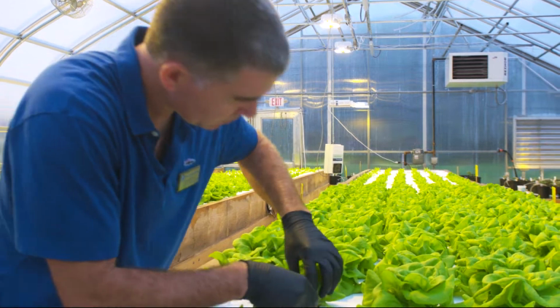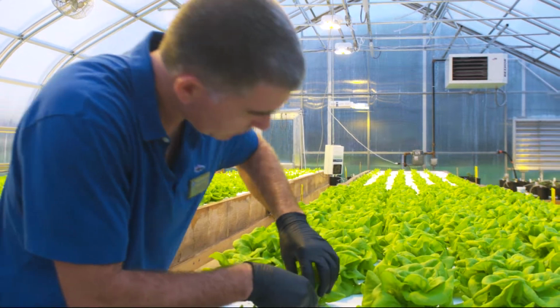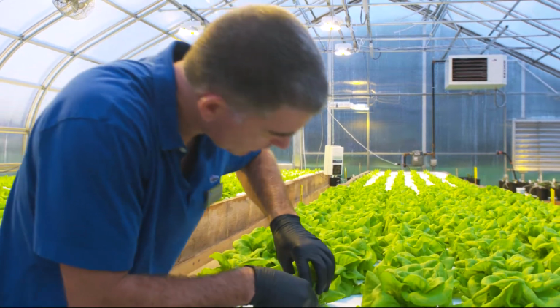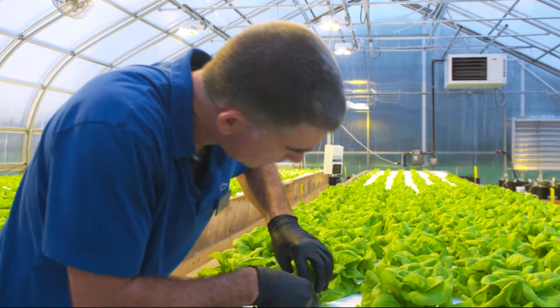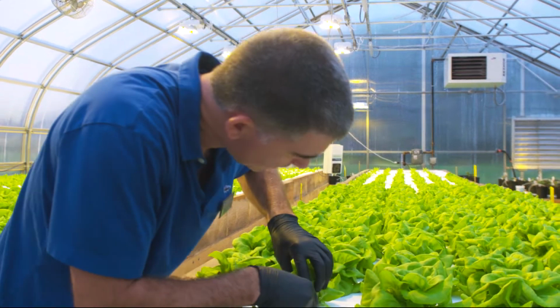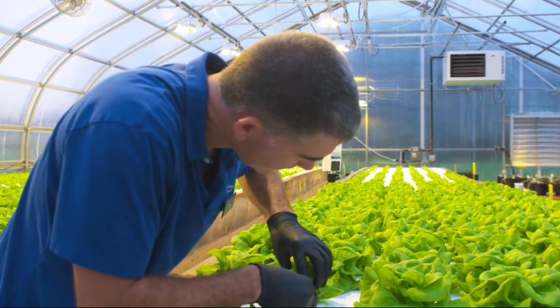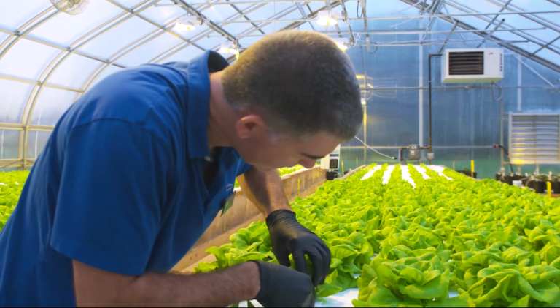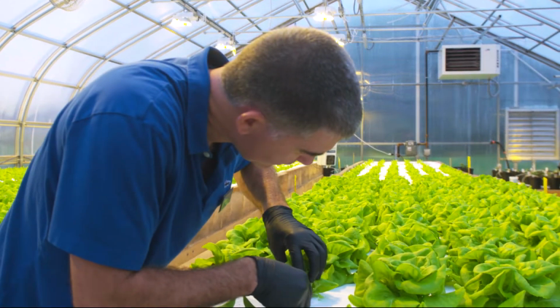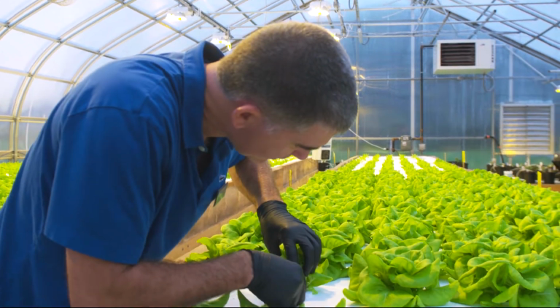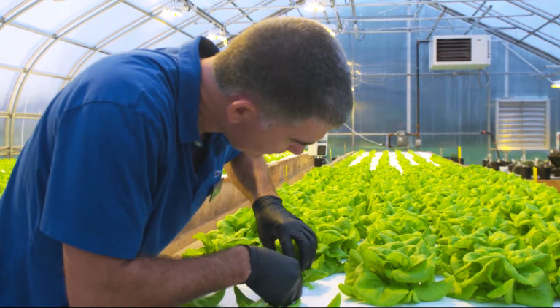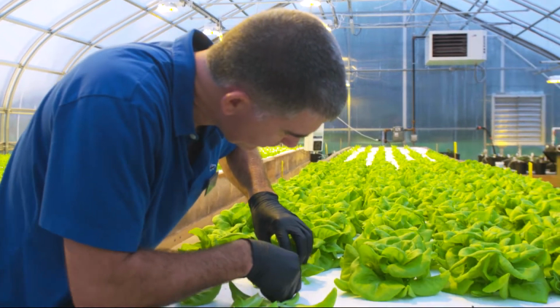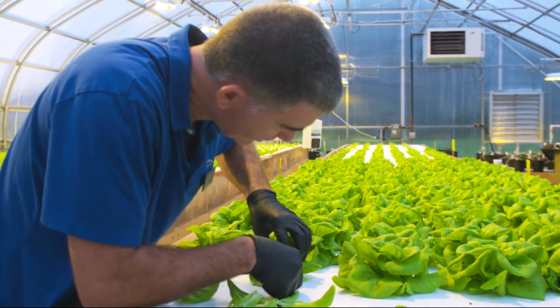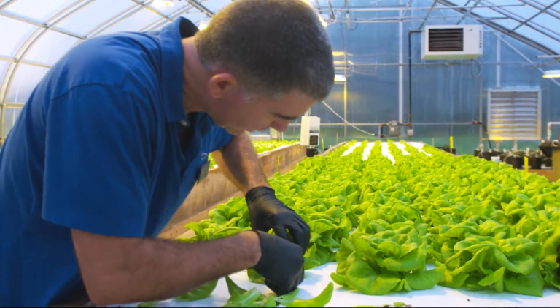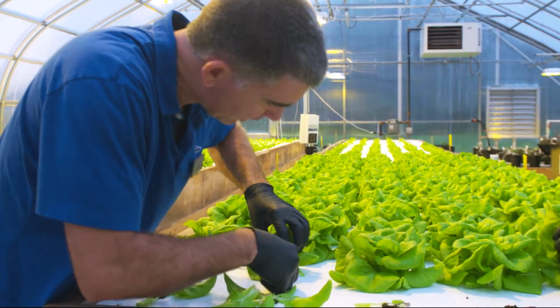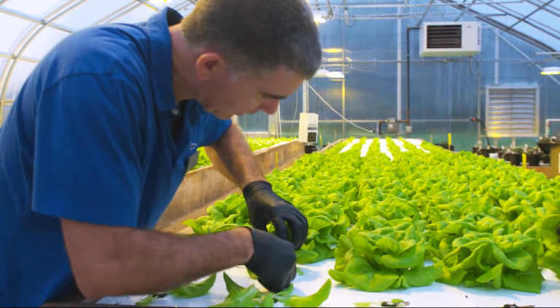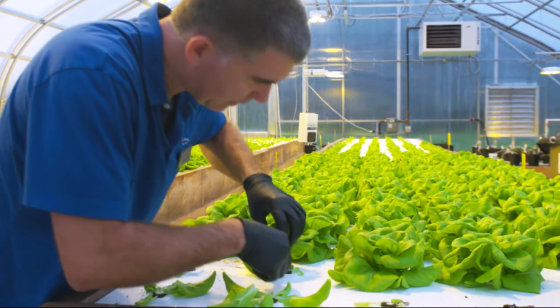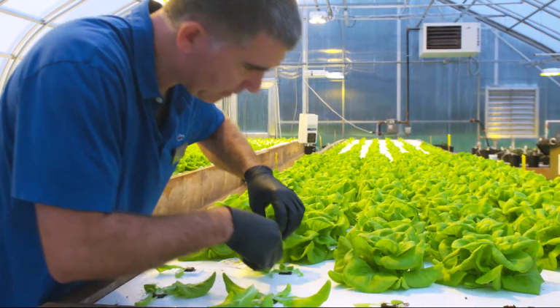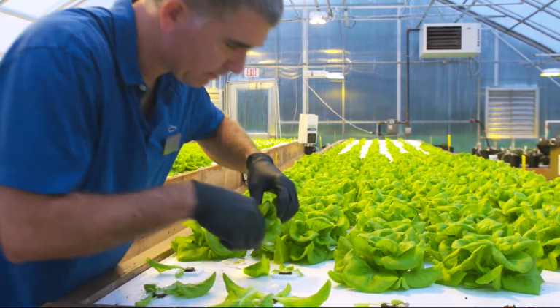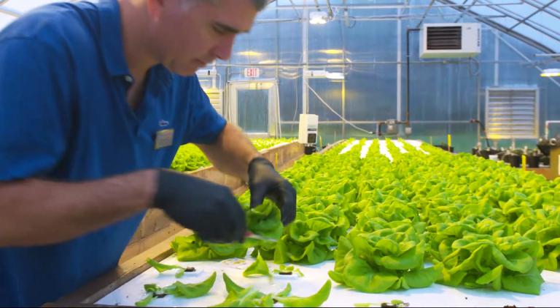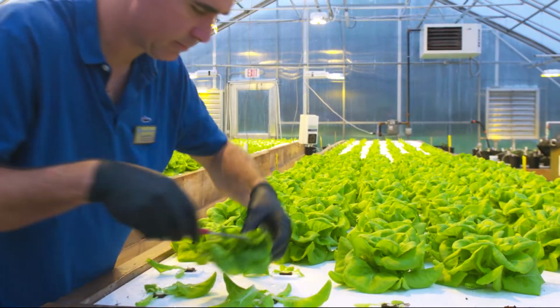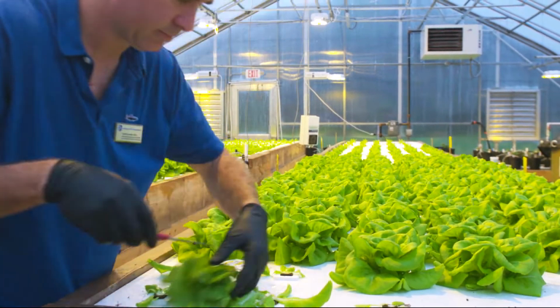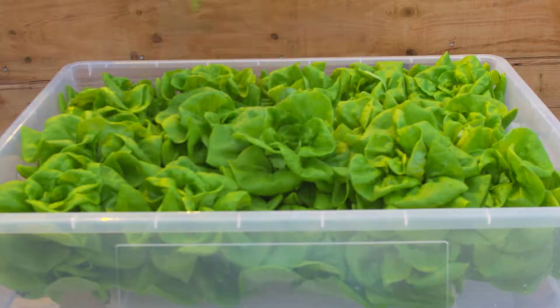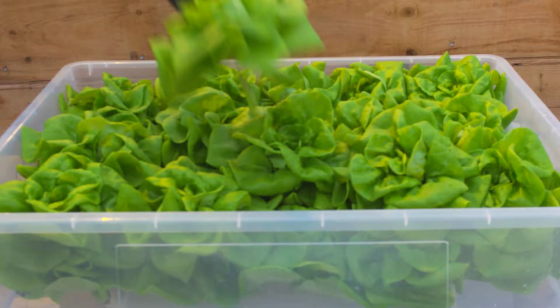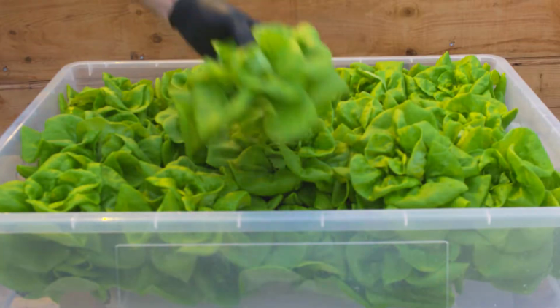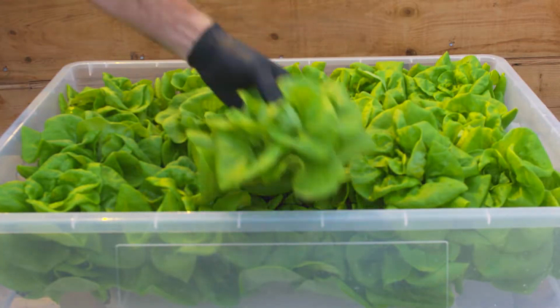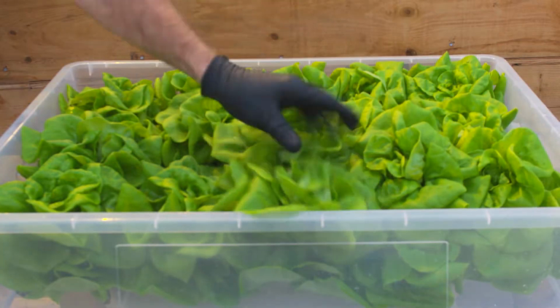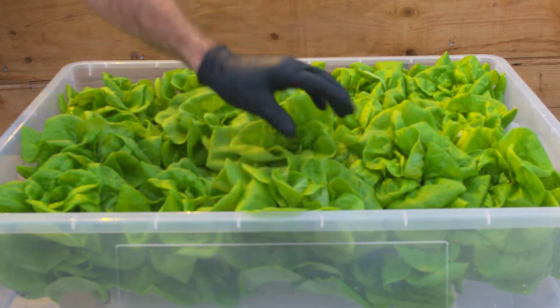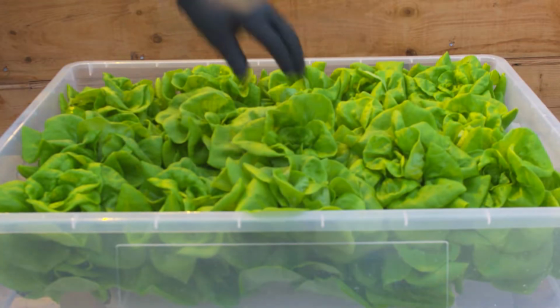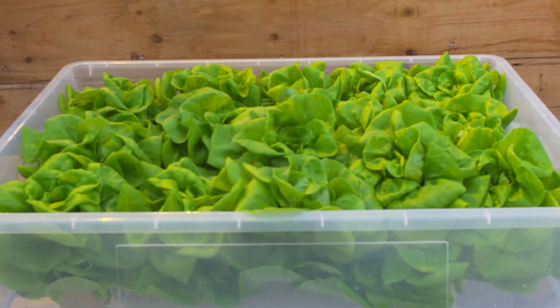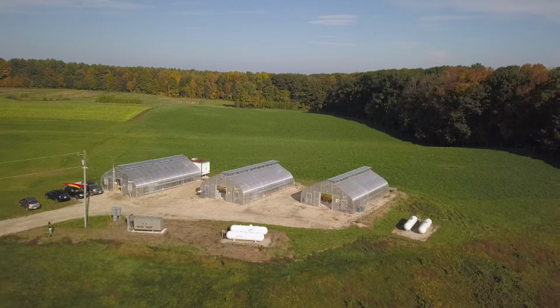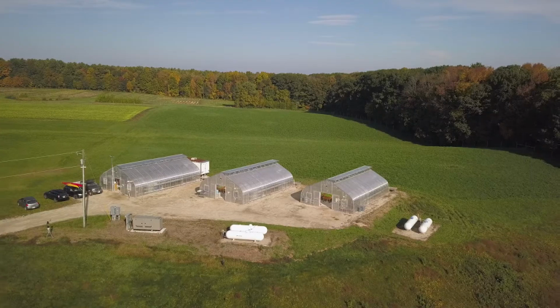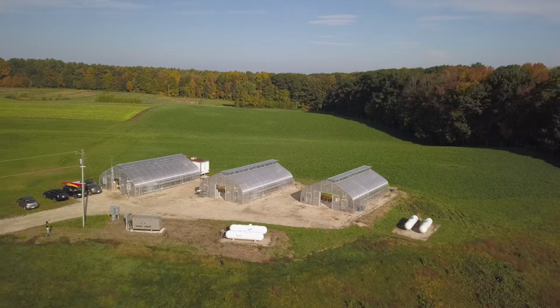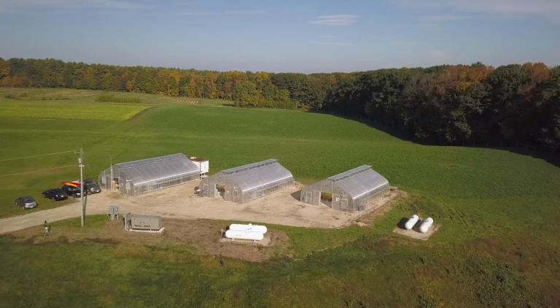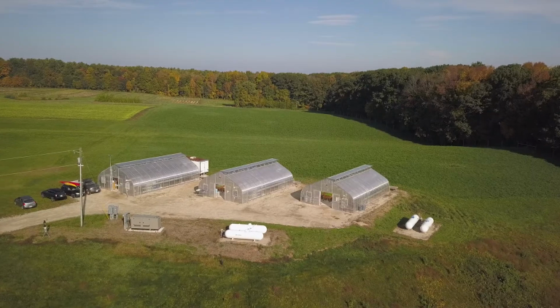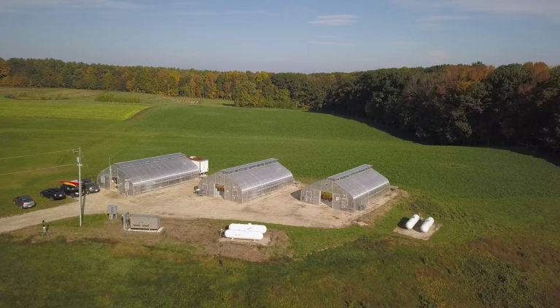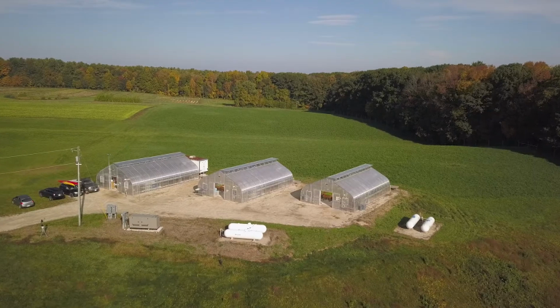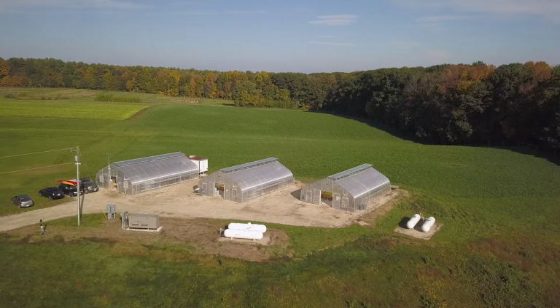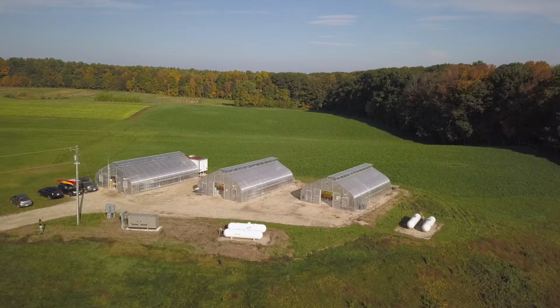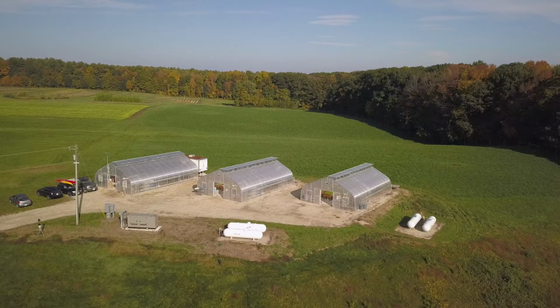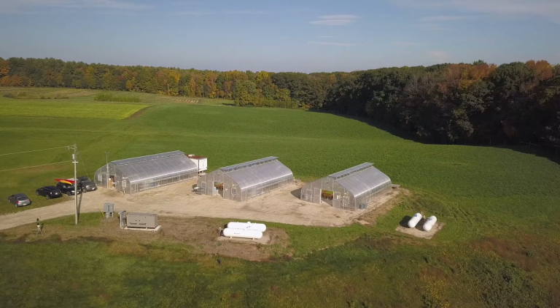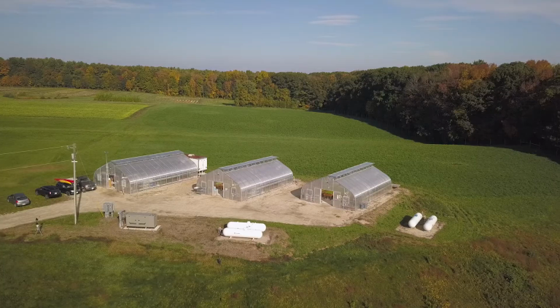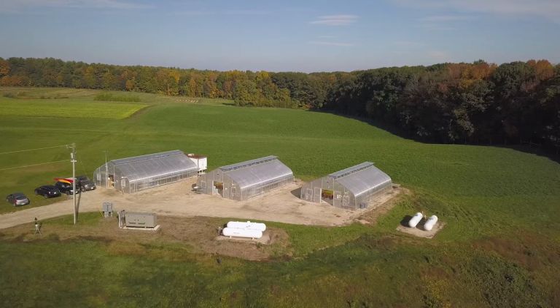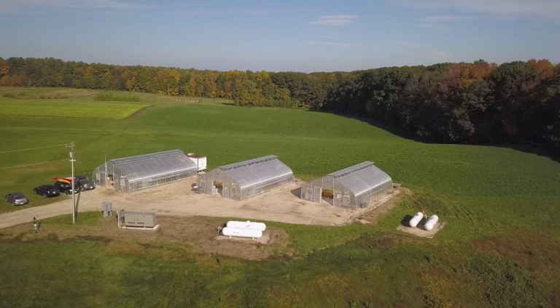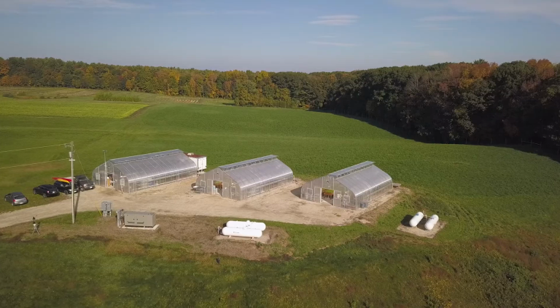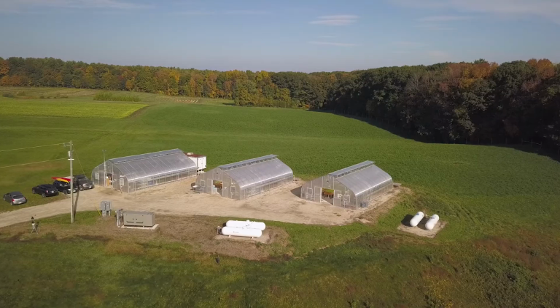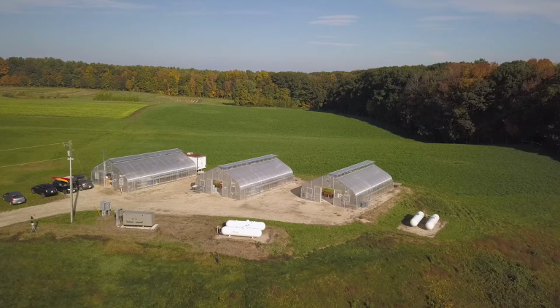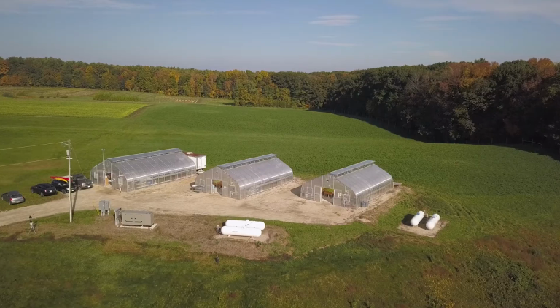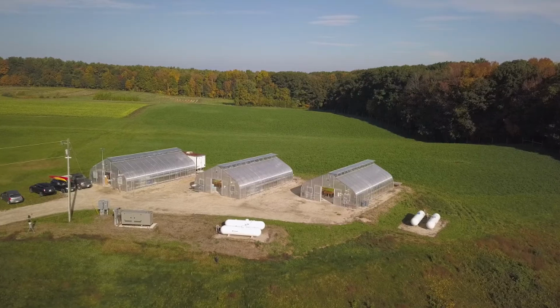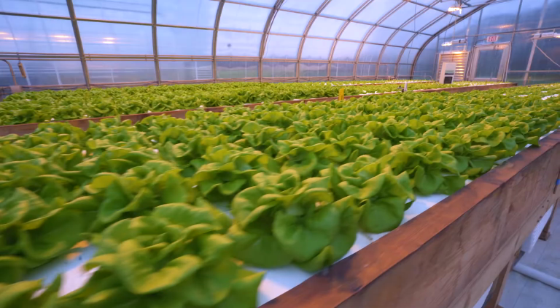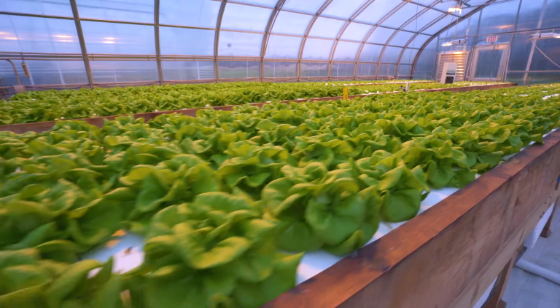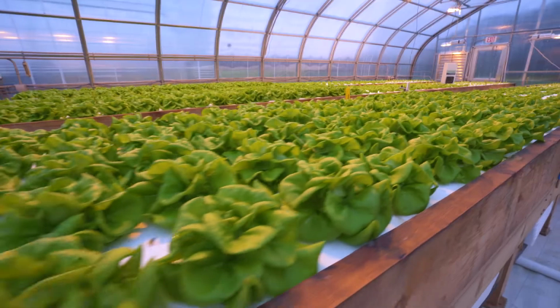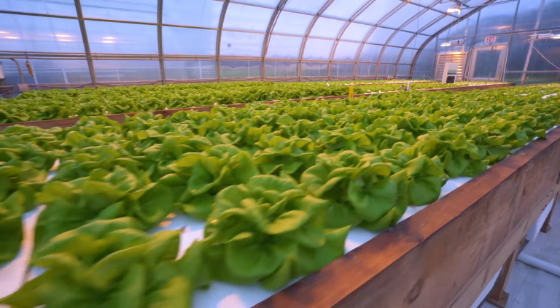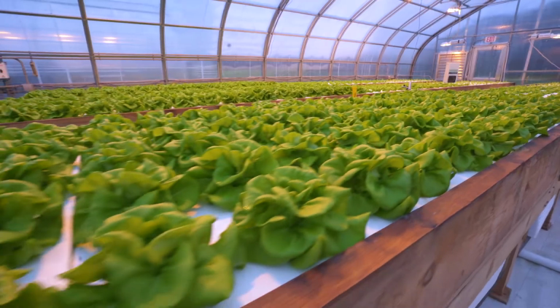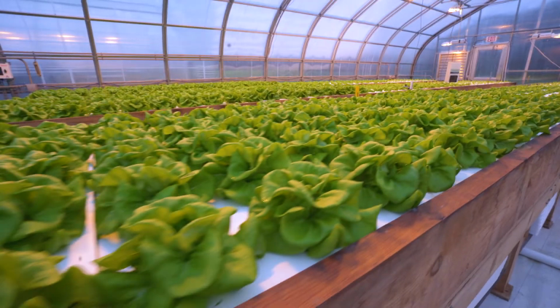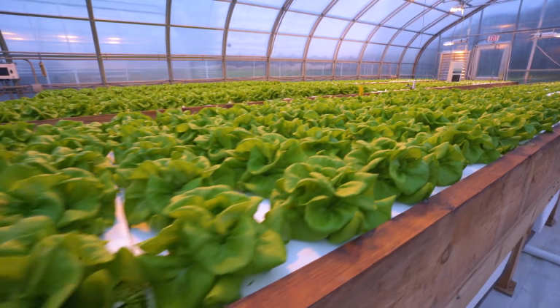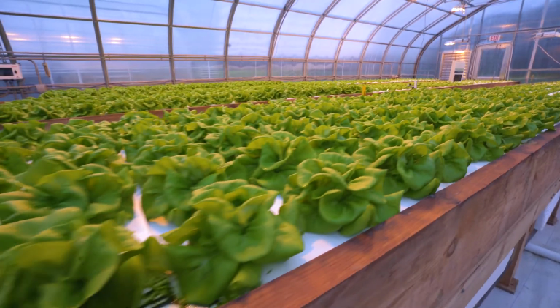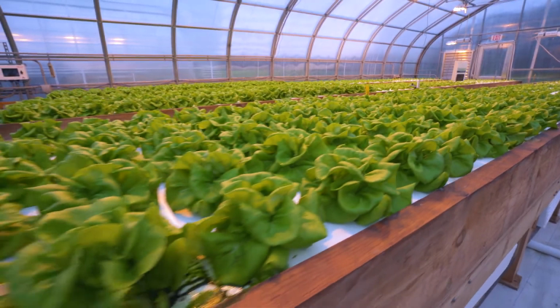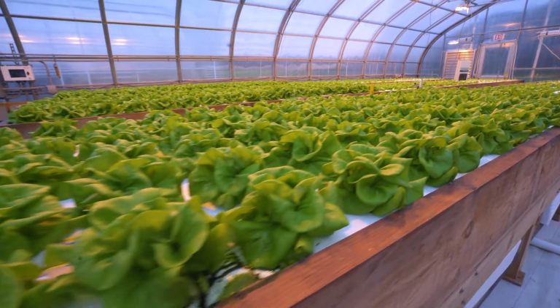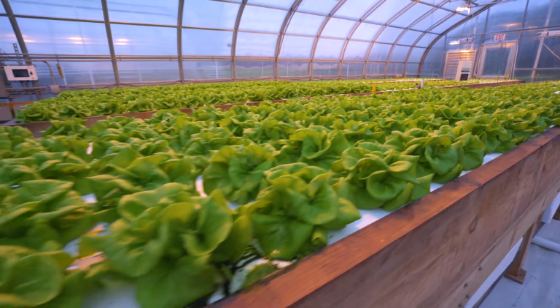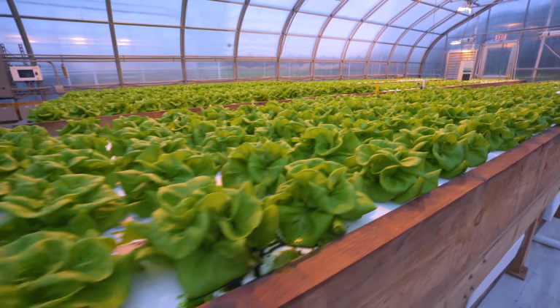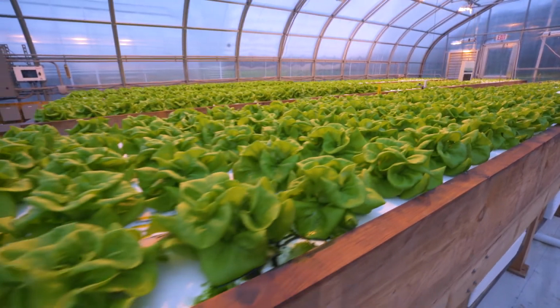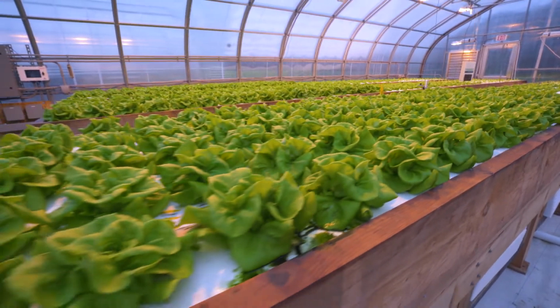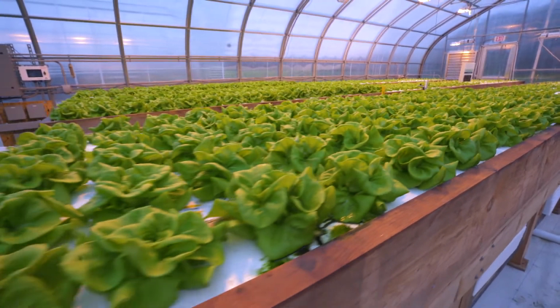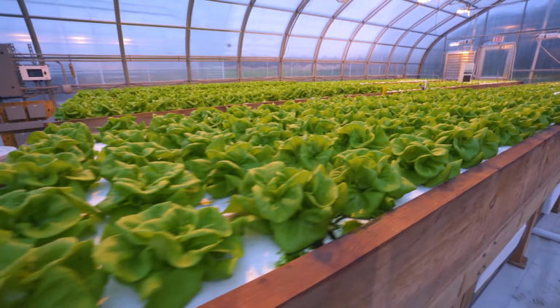Look at this cute little guy. We're at the new recirculating farm greenhouses. These are our aquaponics greenhouses.